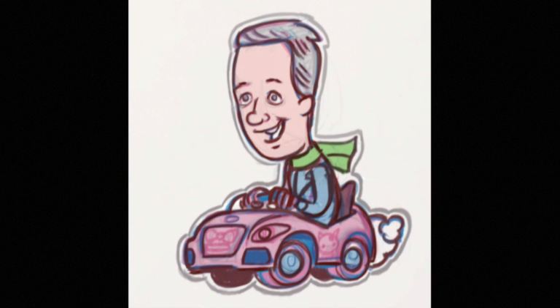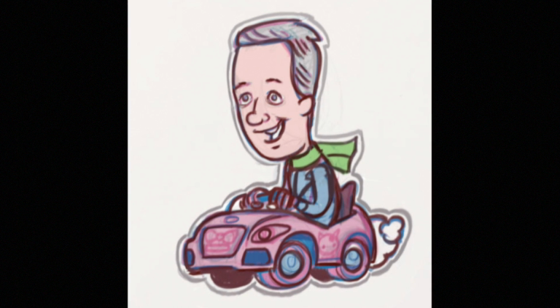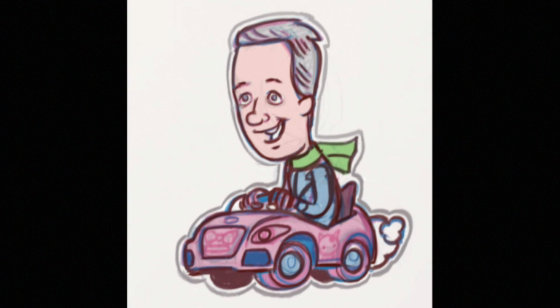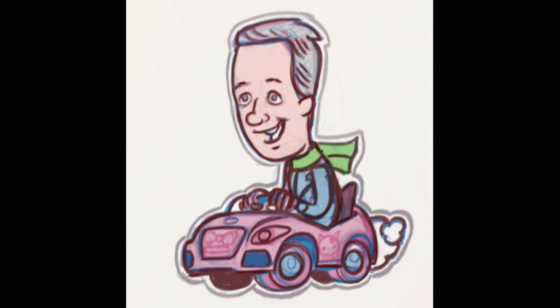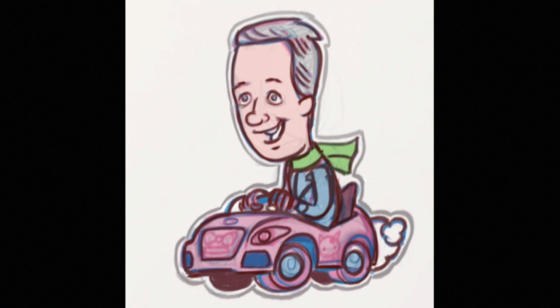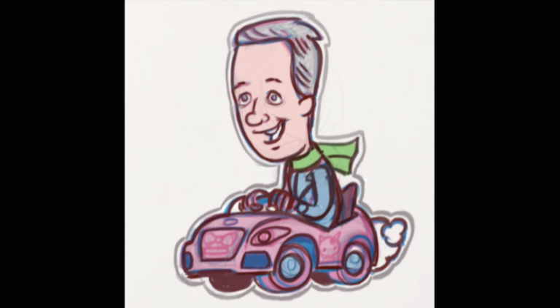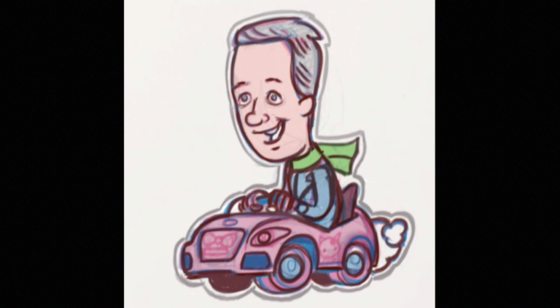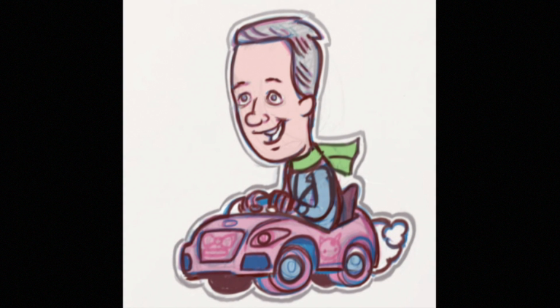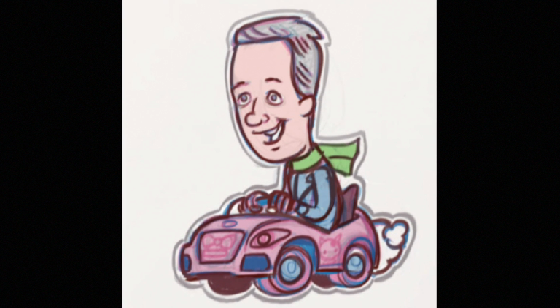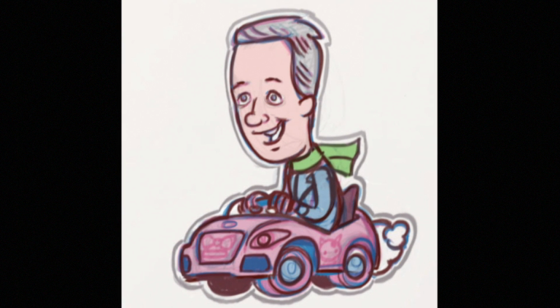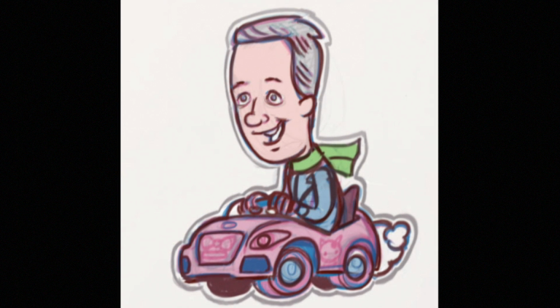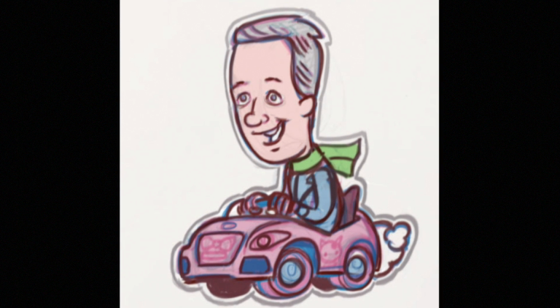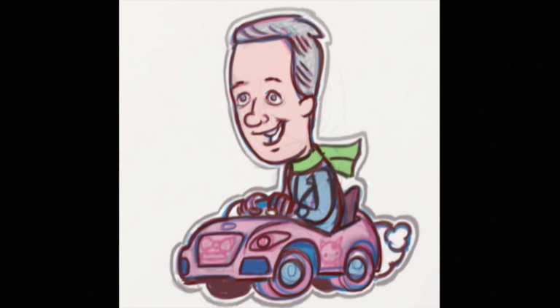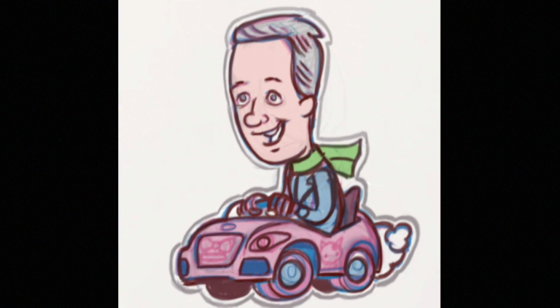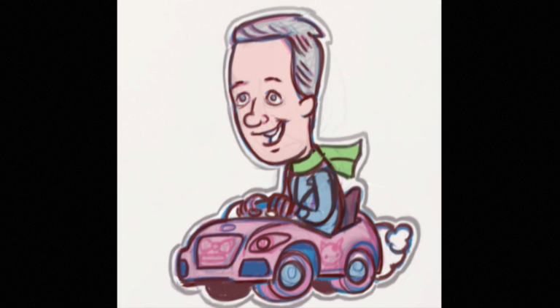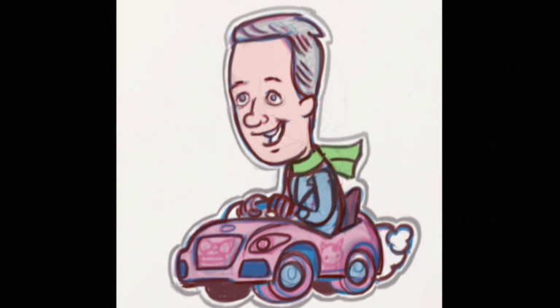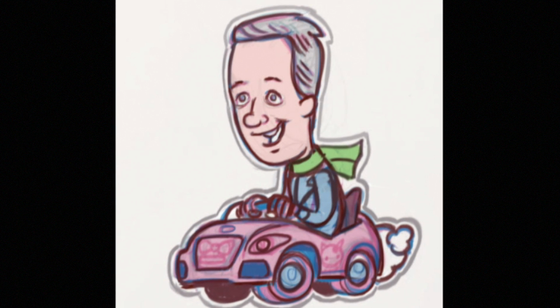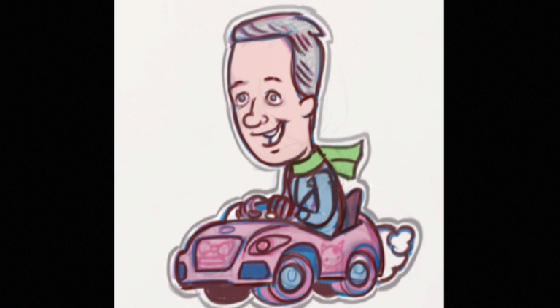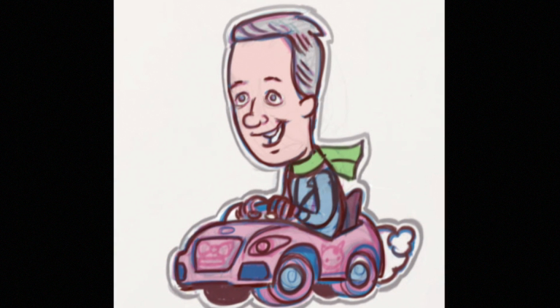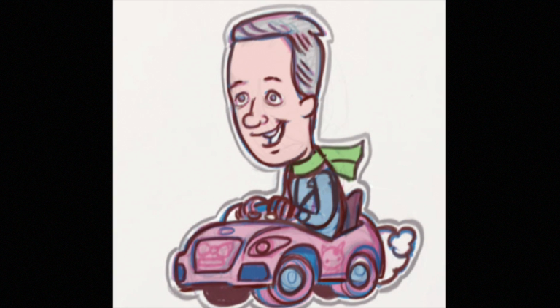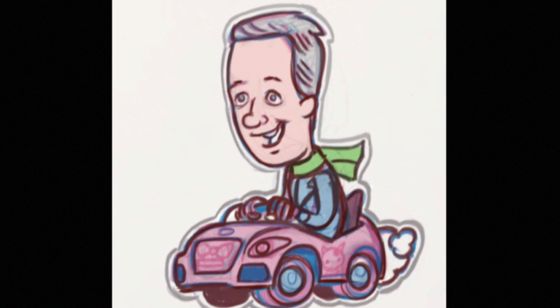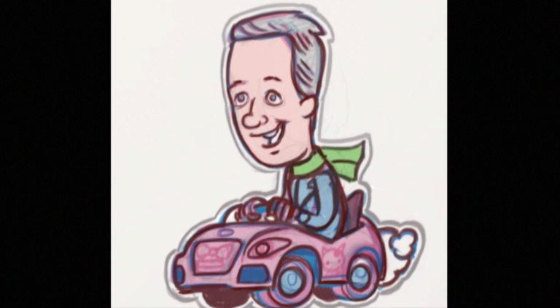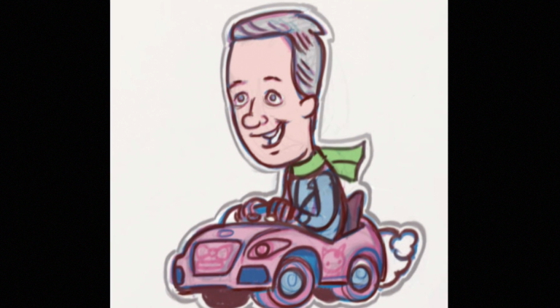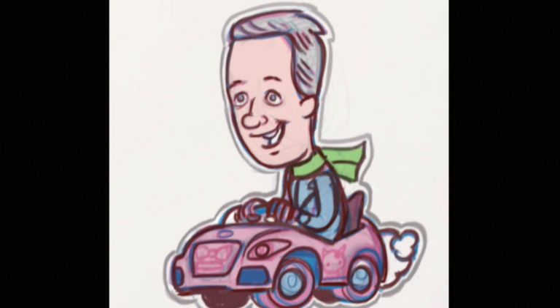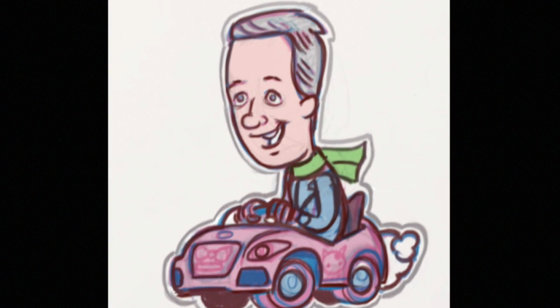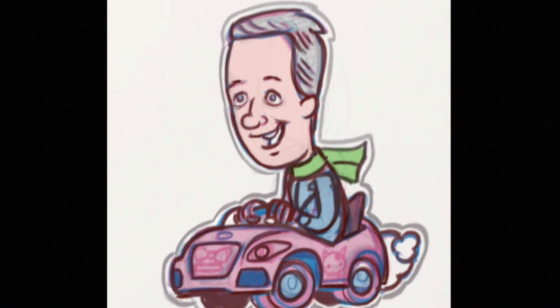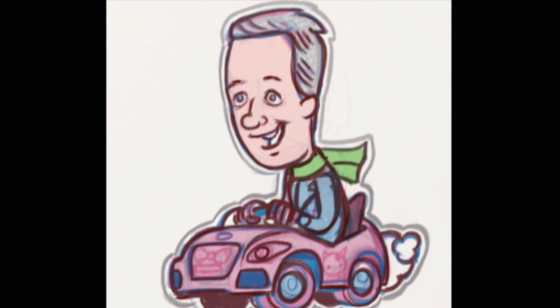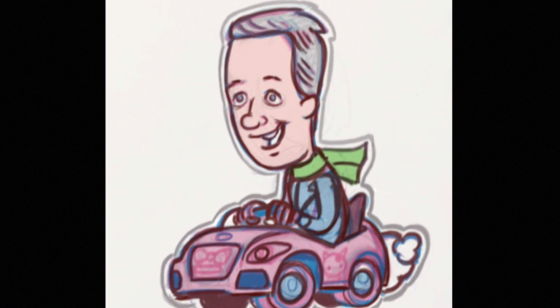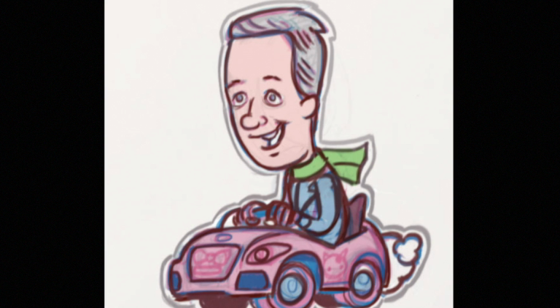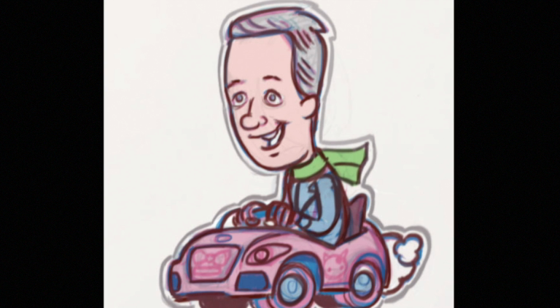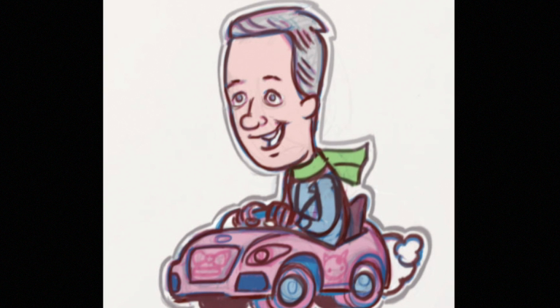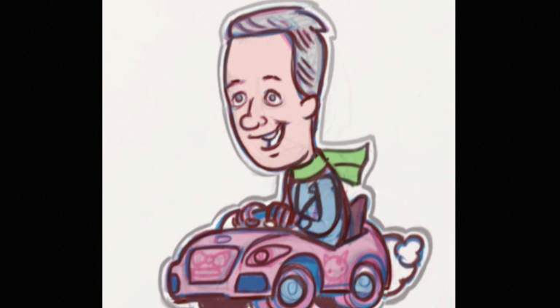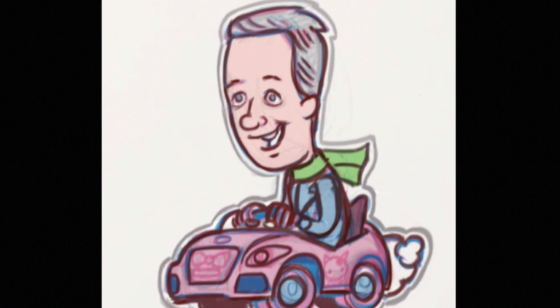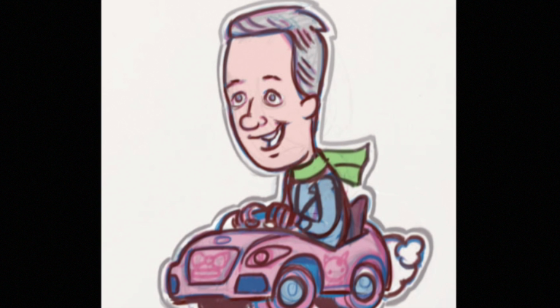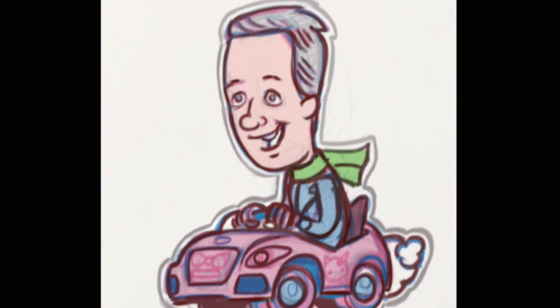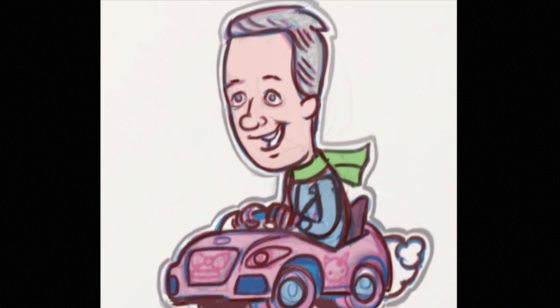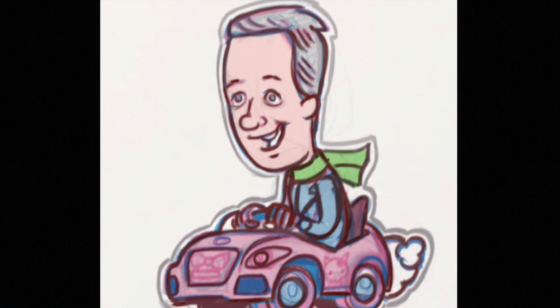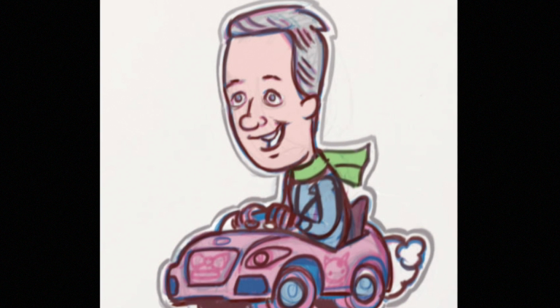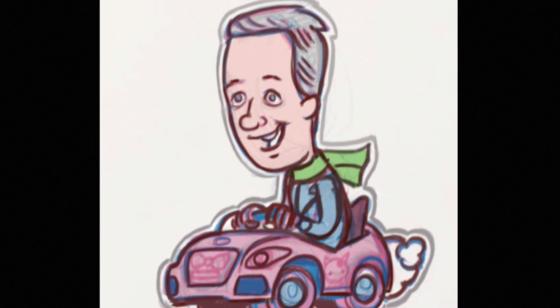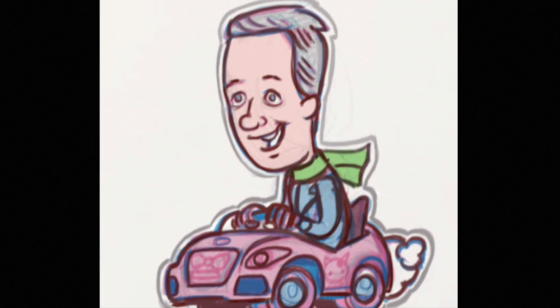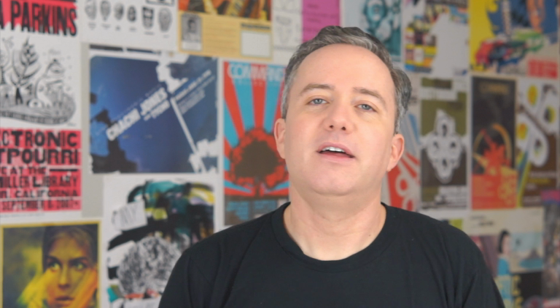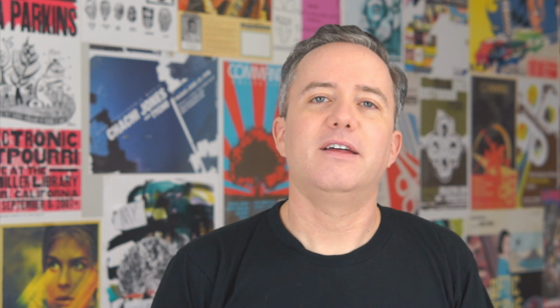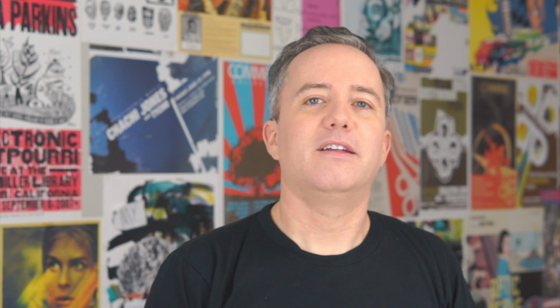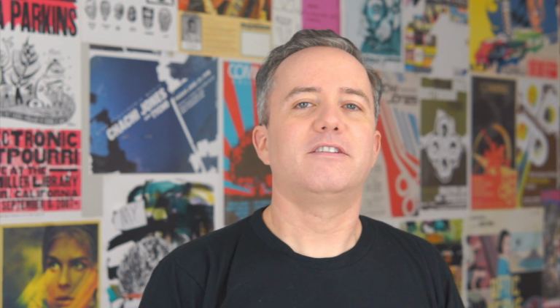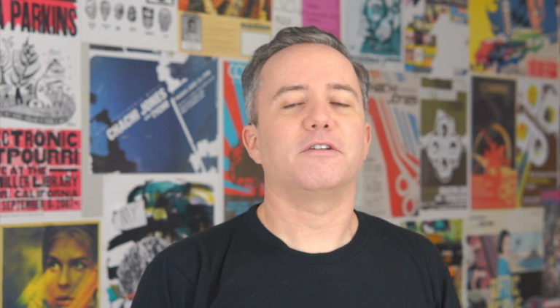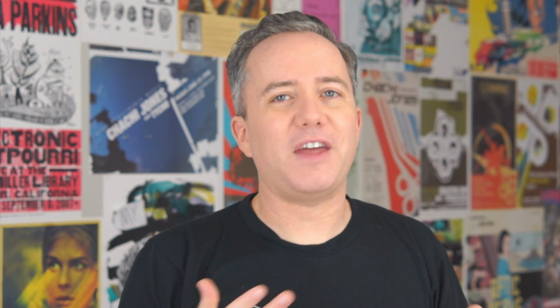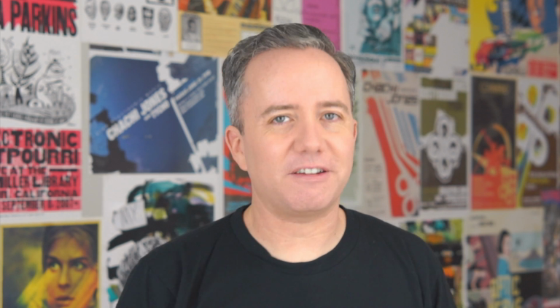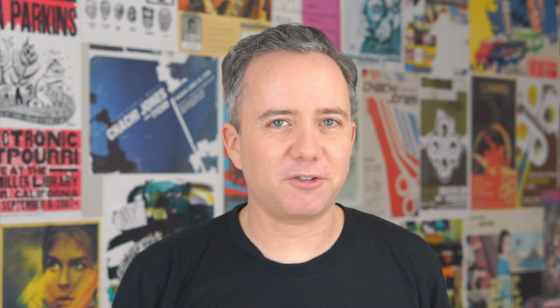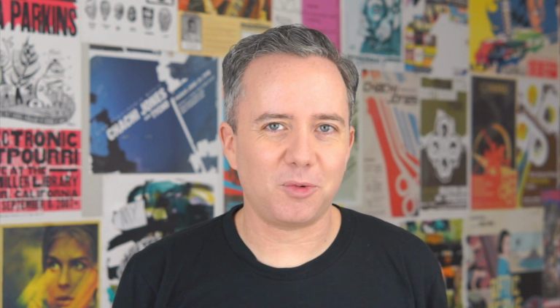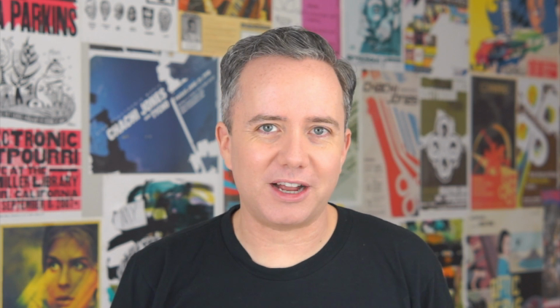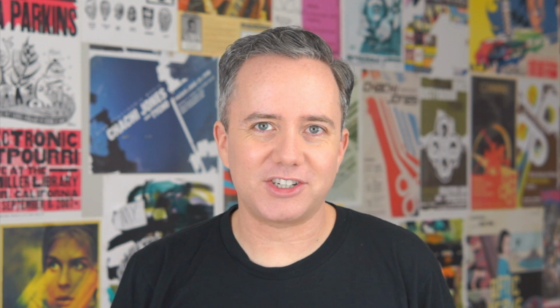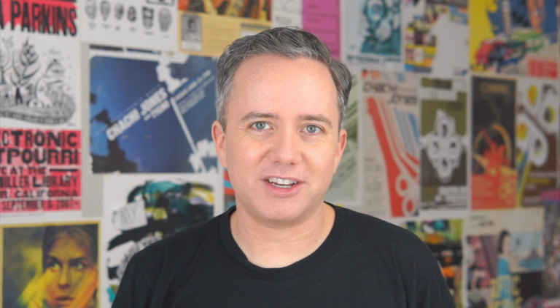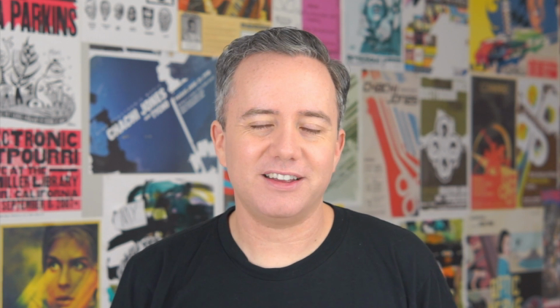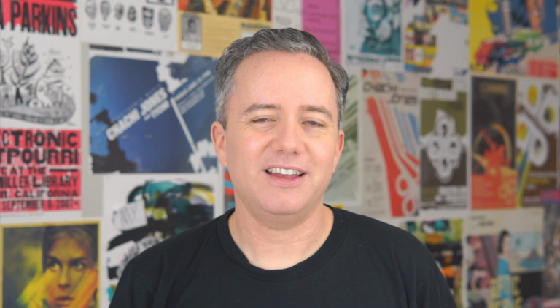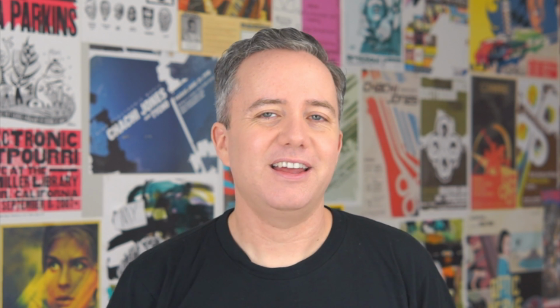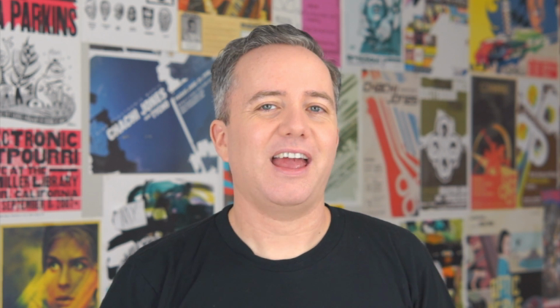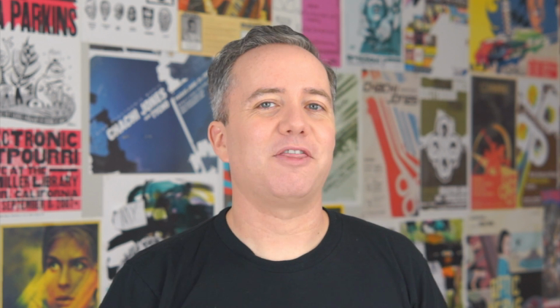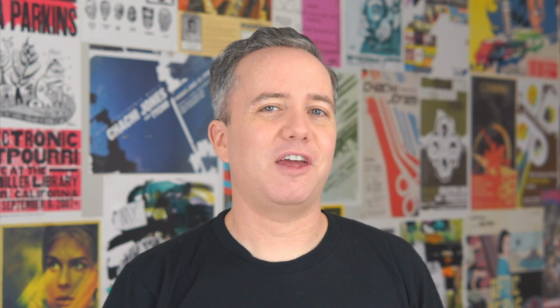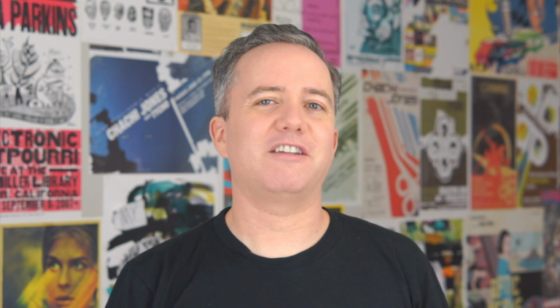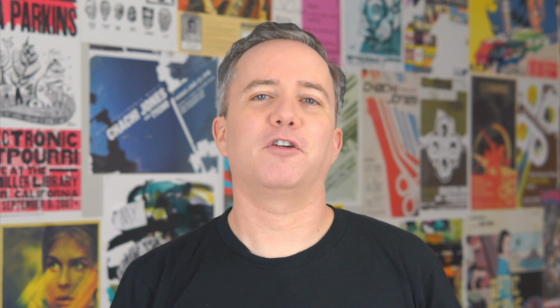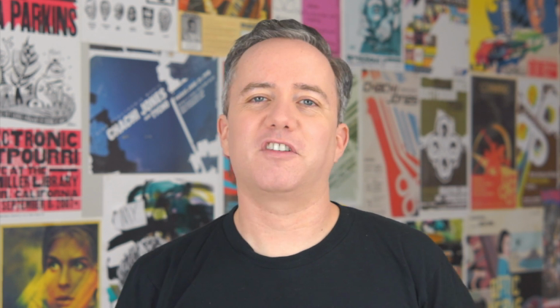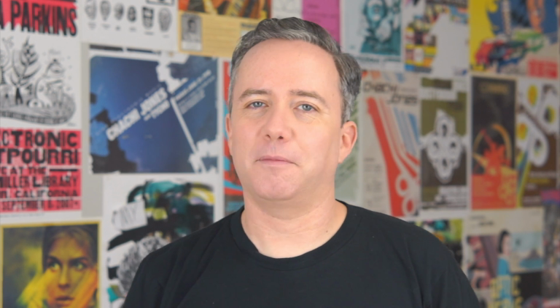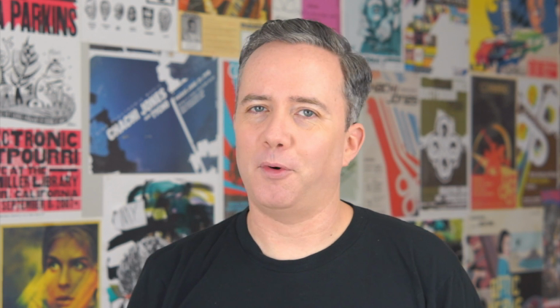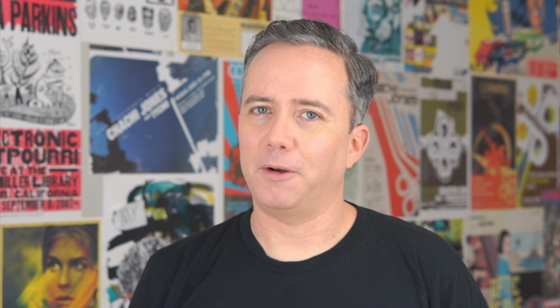Look how happy I am — that's how happy I'll be when you help me fund this project. Thanks for watching, and thanks for your support.